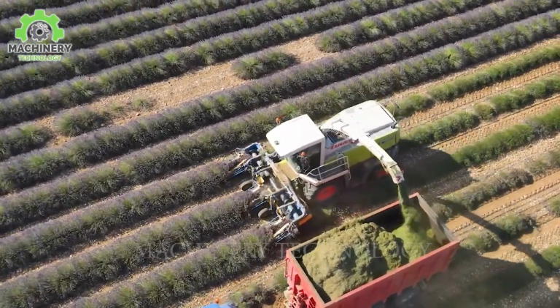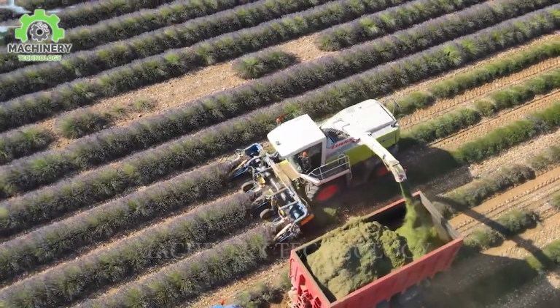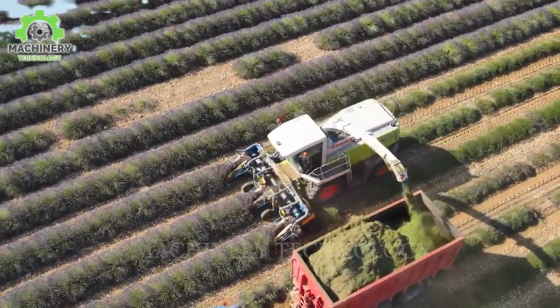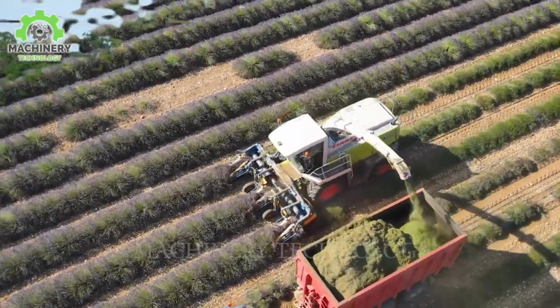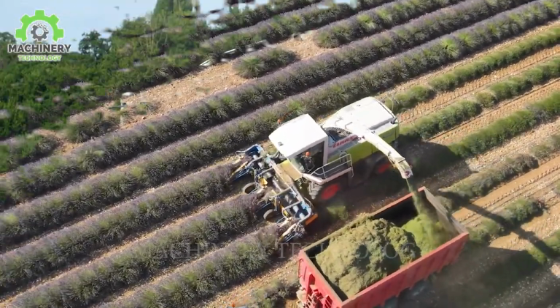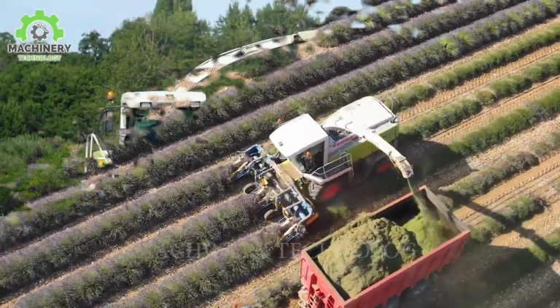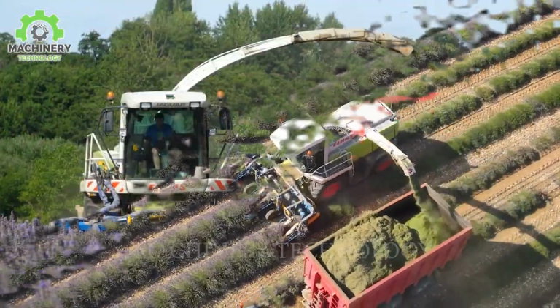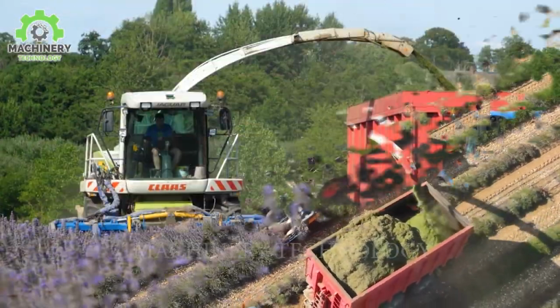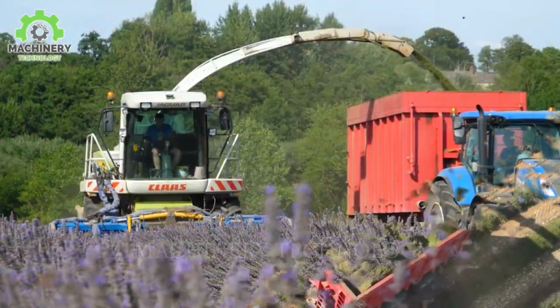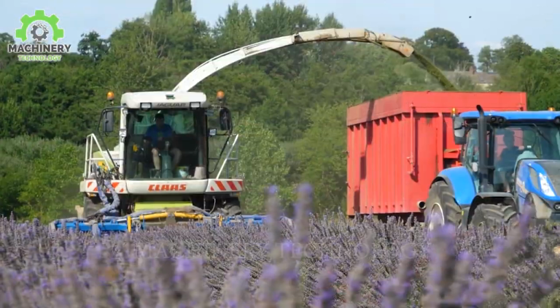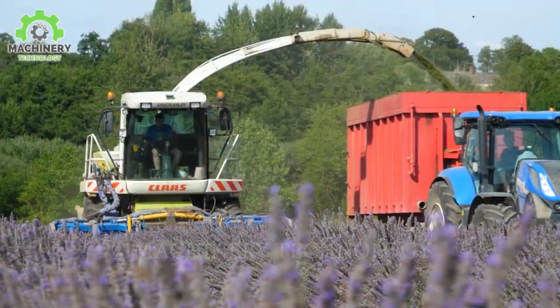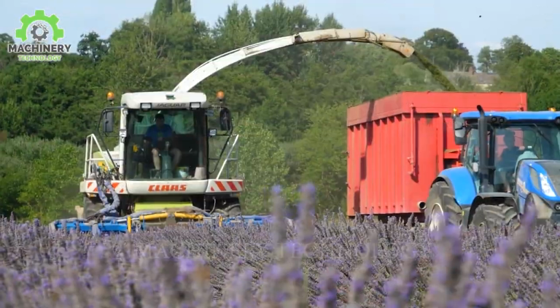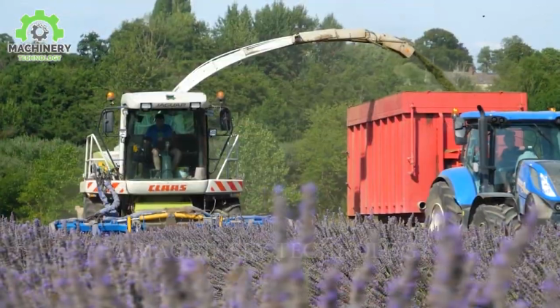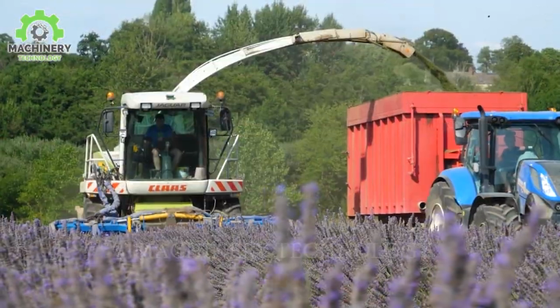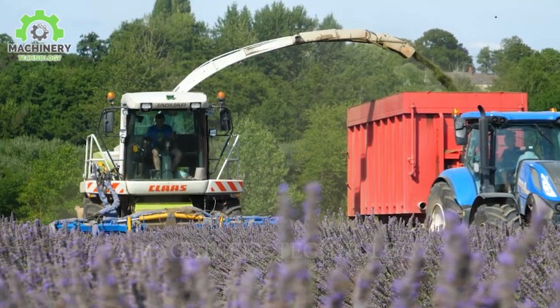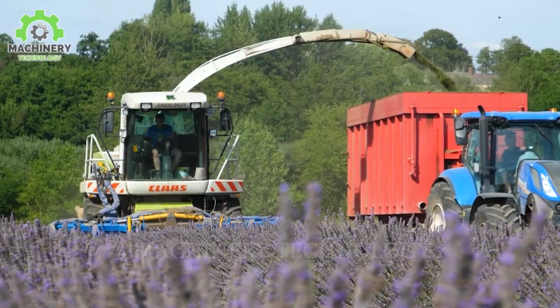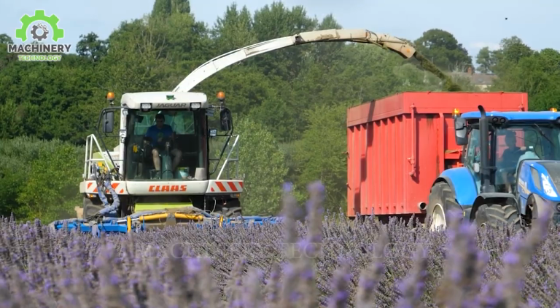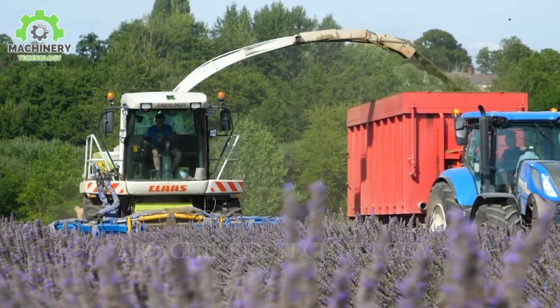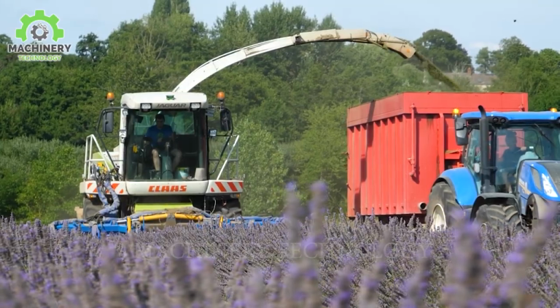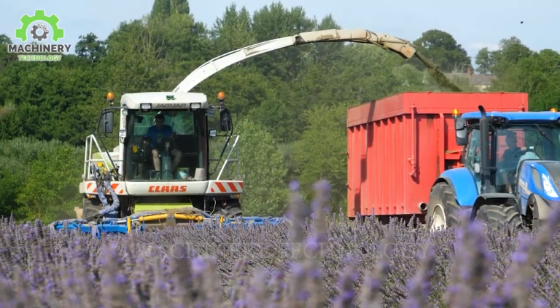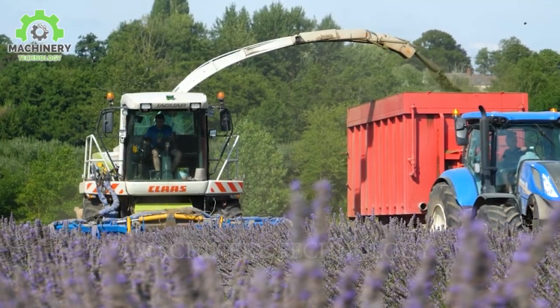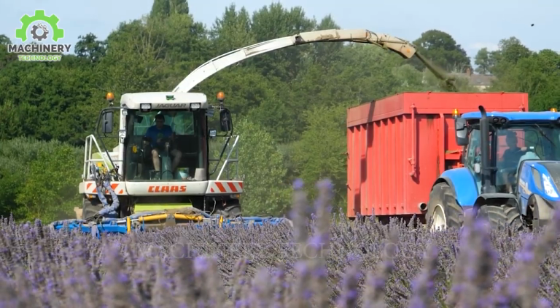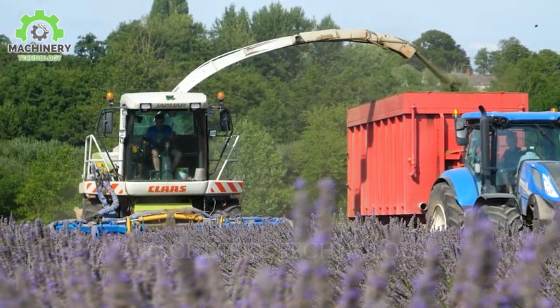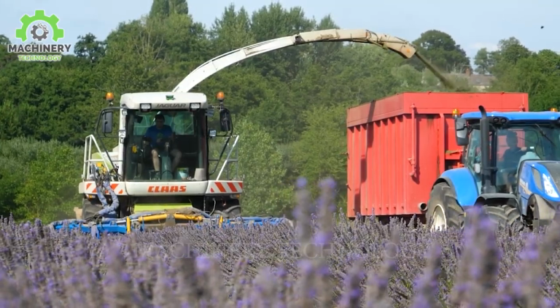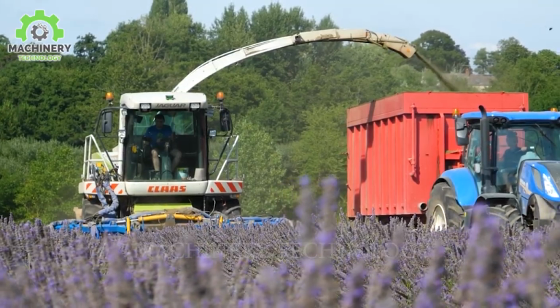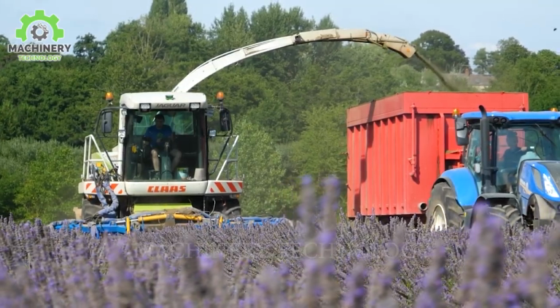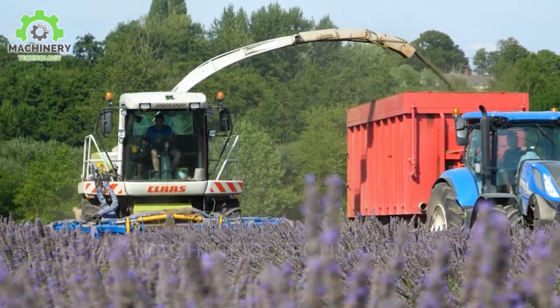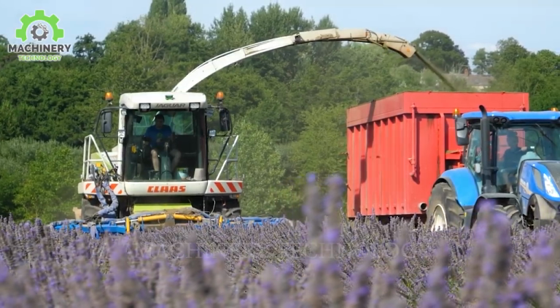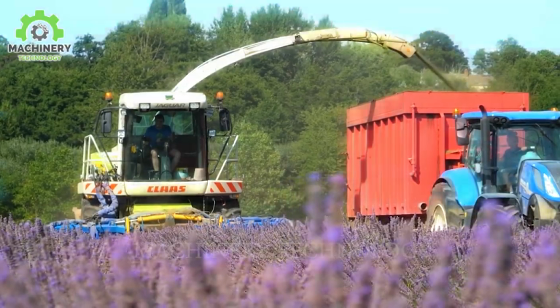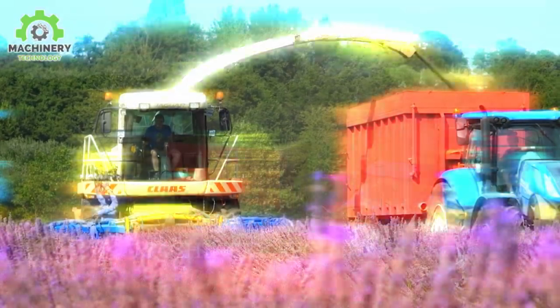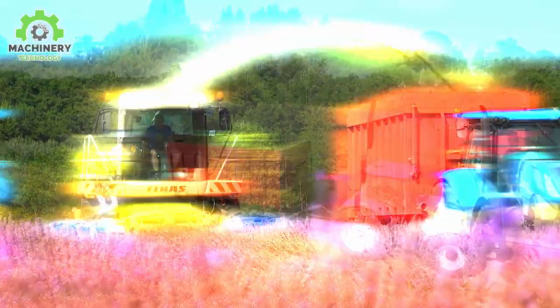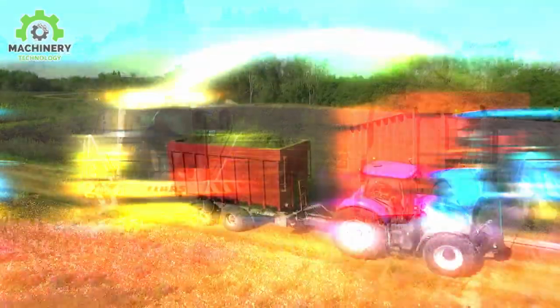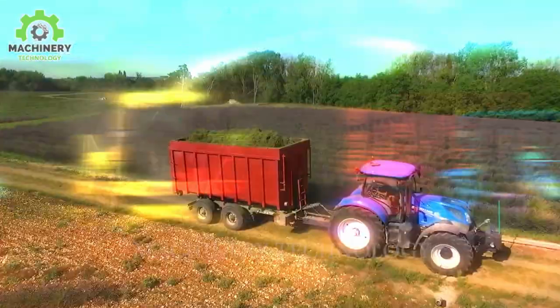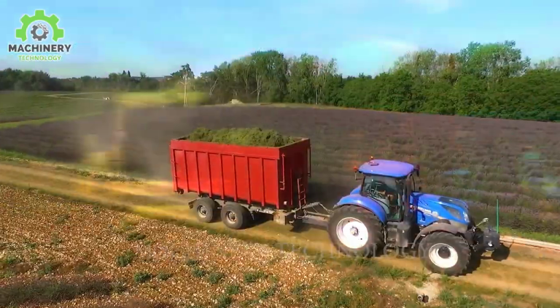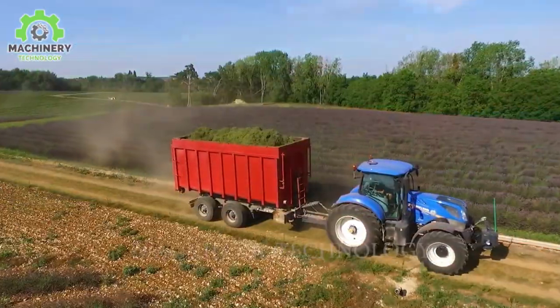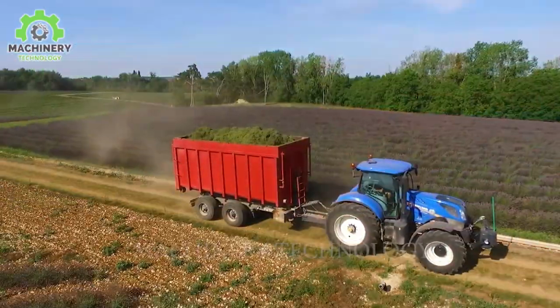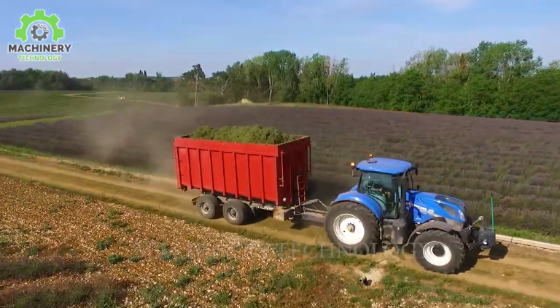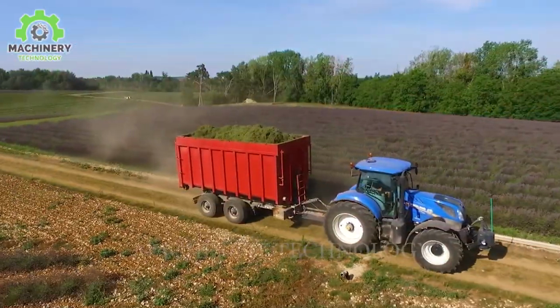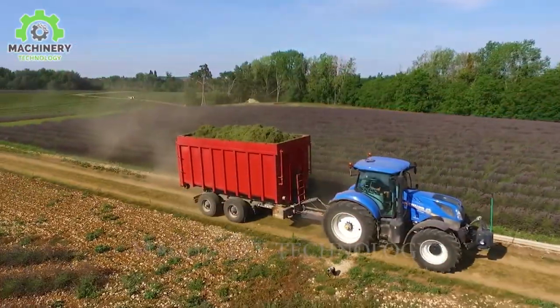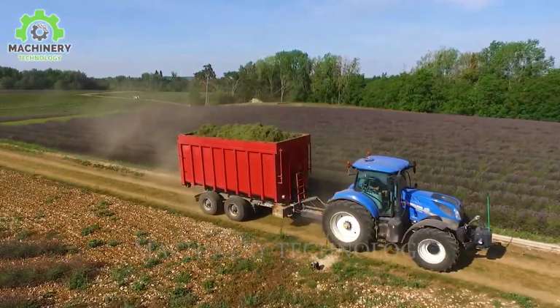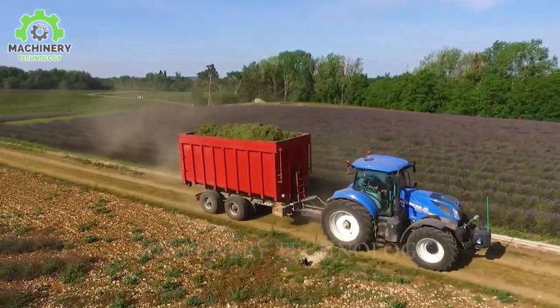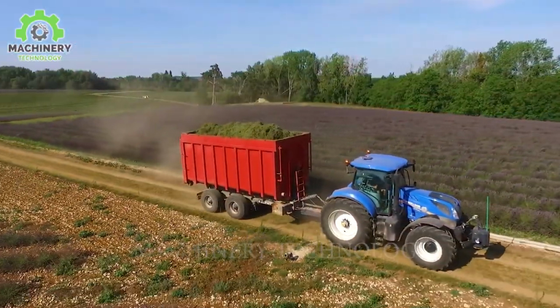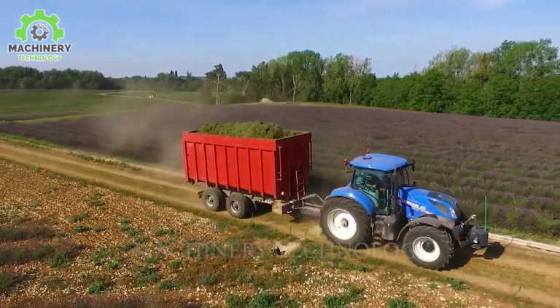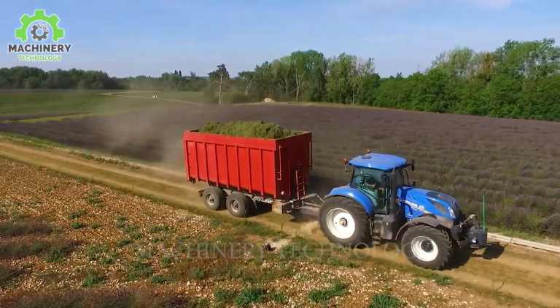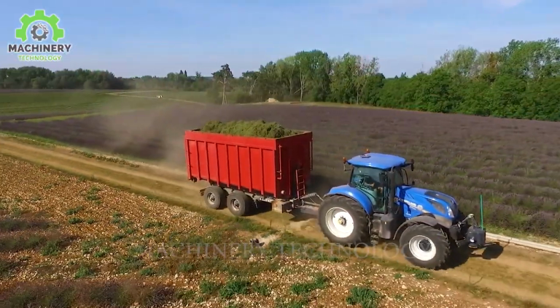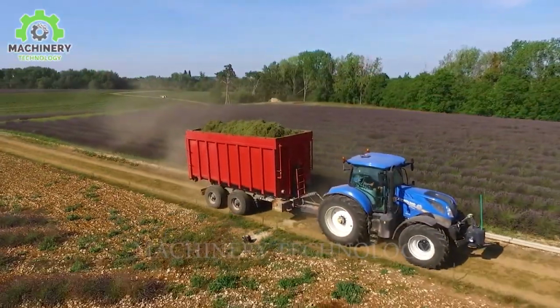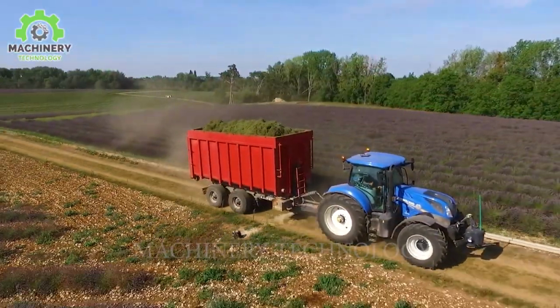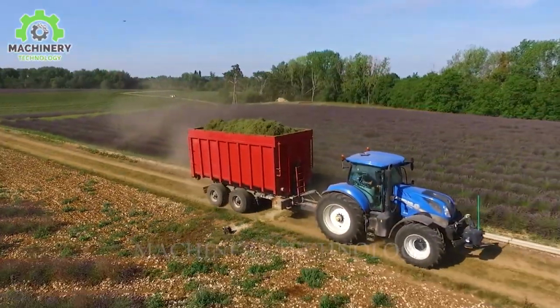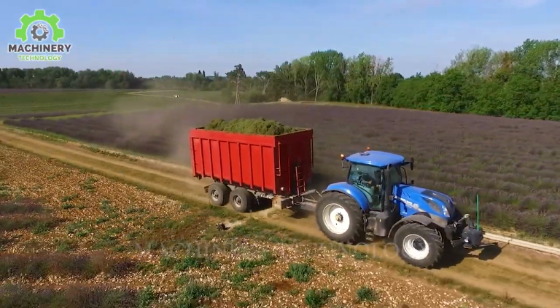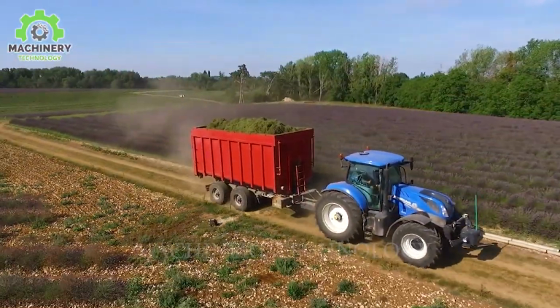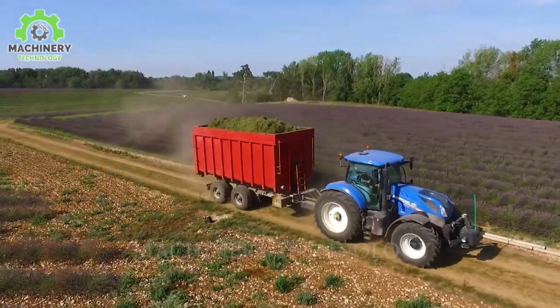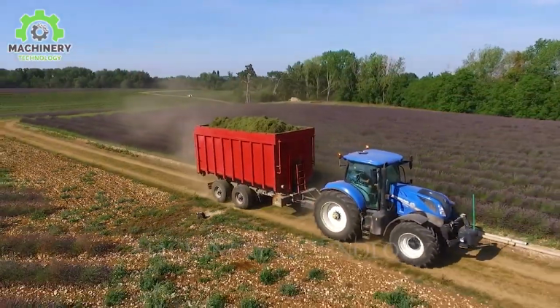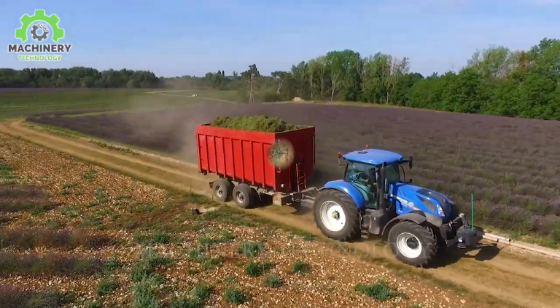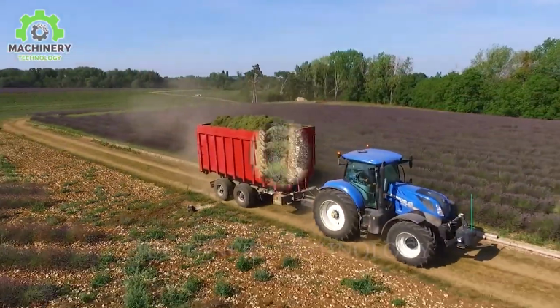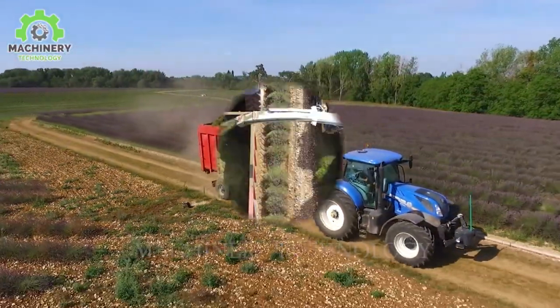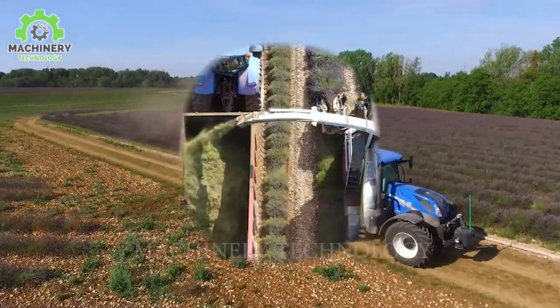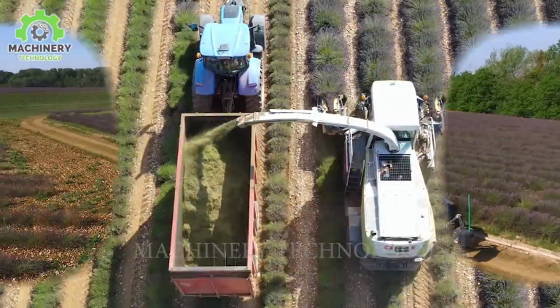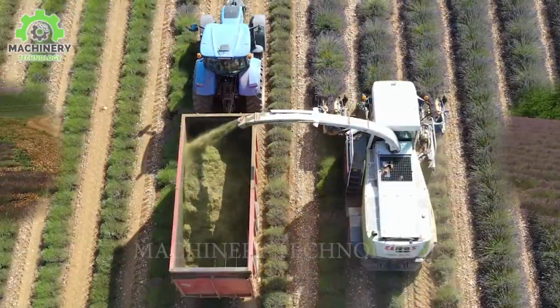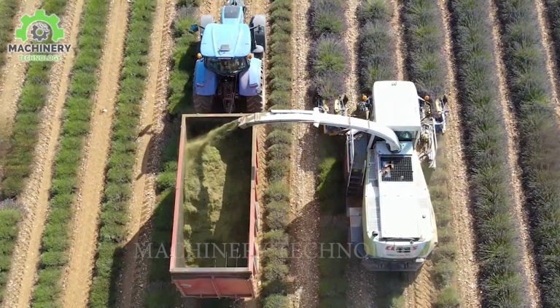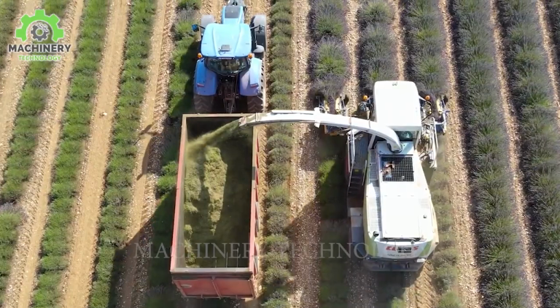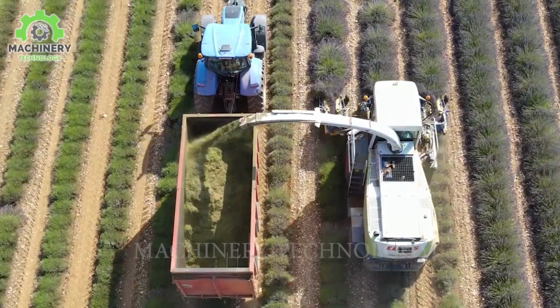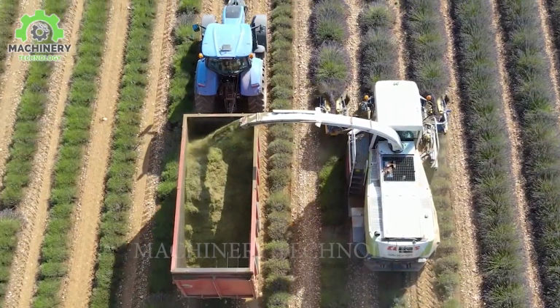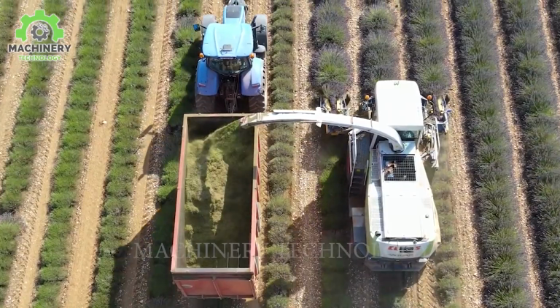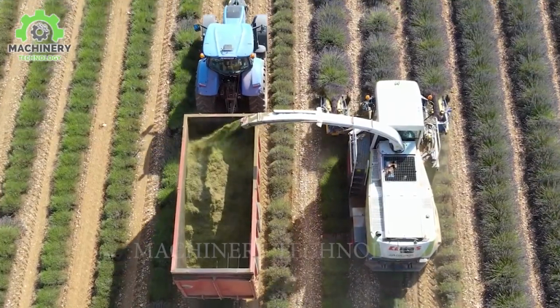In just a few hours, this colossal machine has transformed the lavender rose into an icon of color and fragrance.